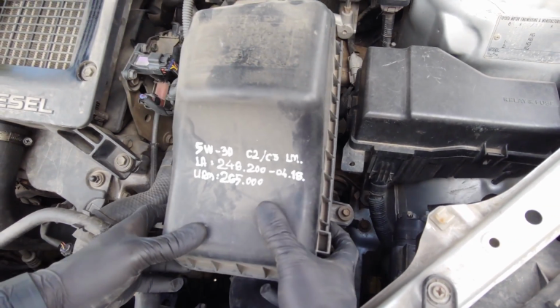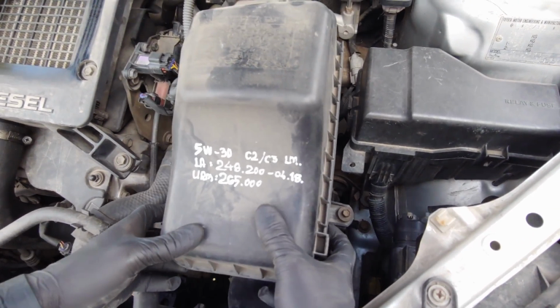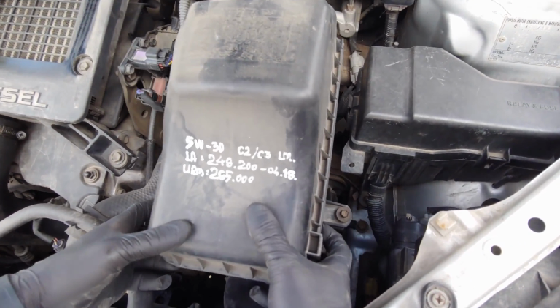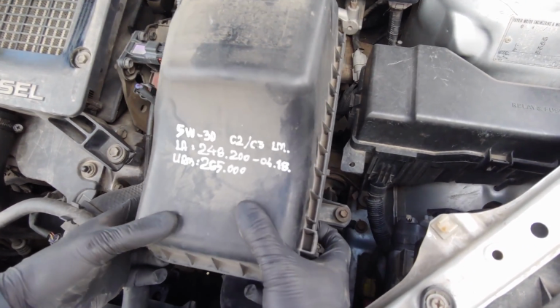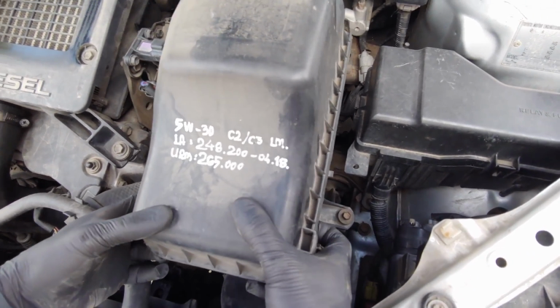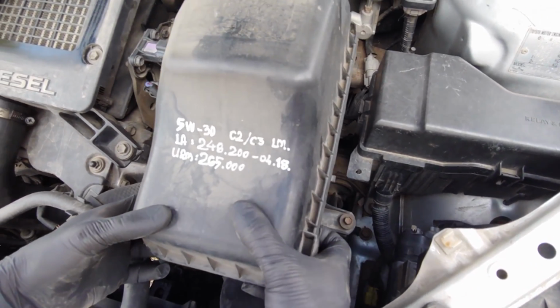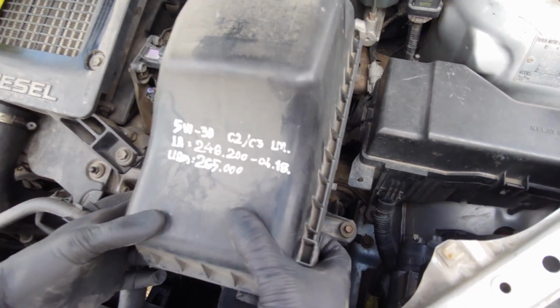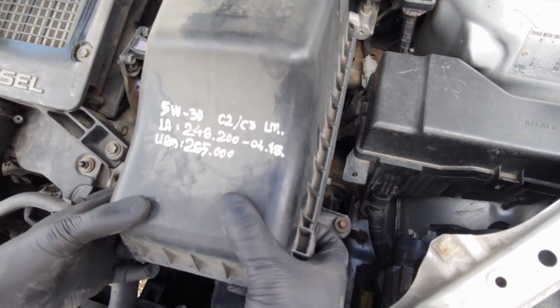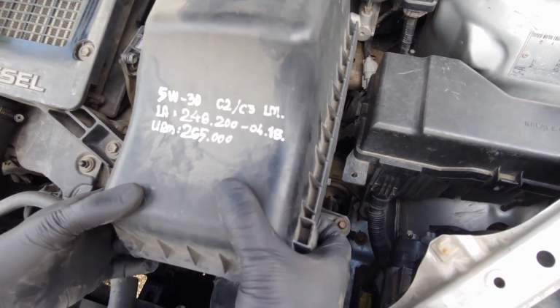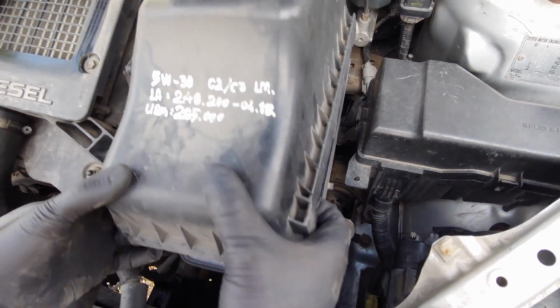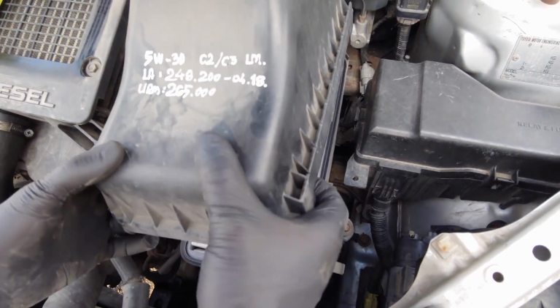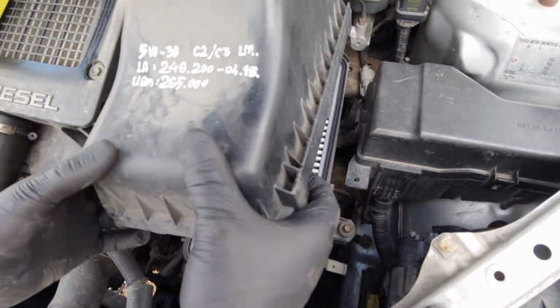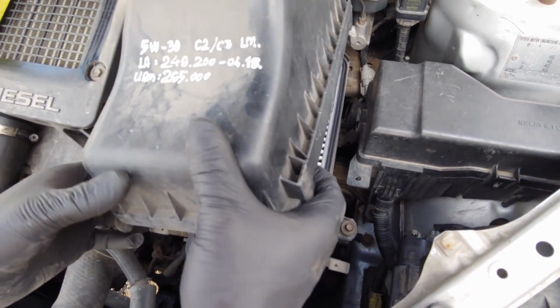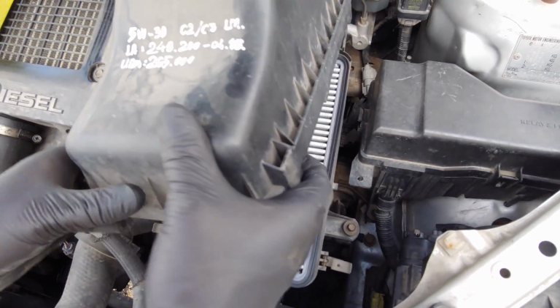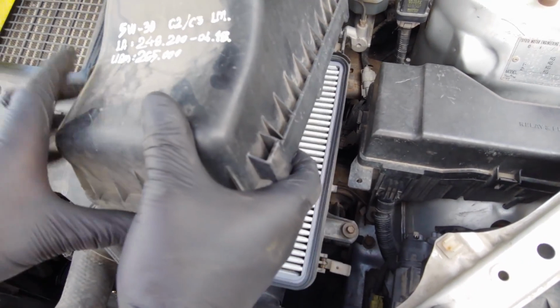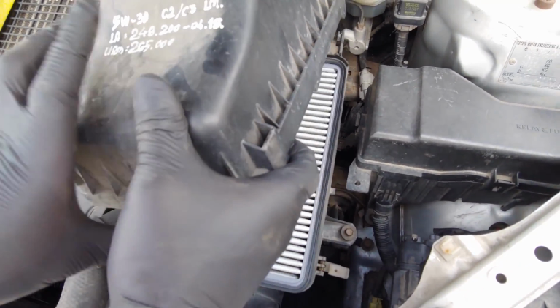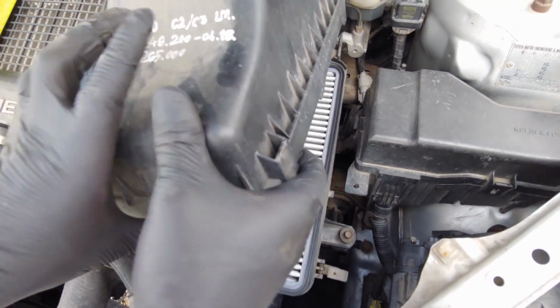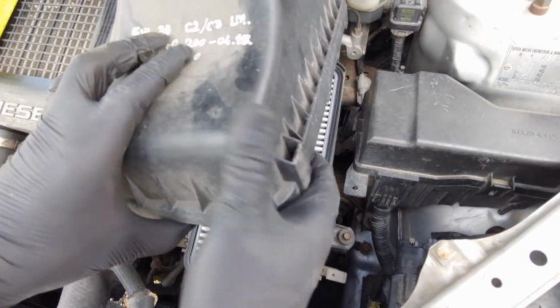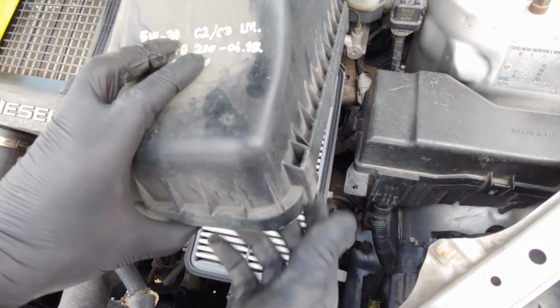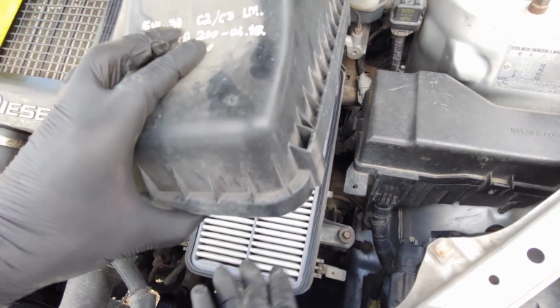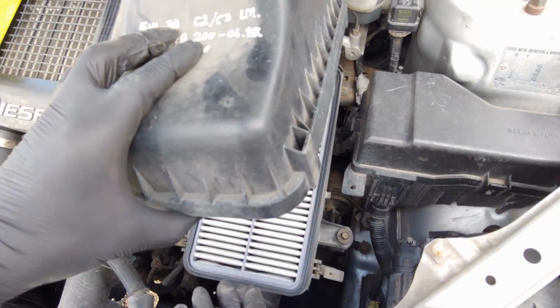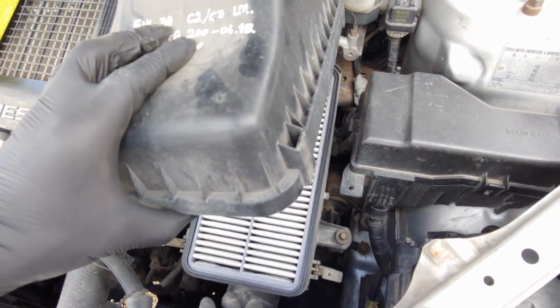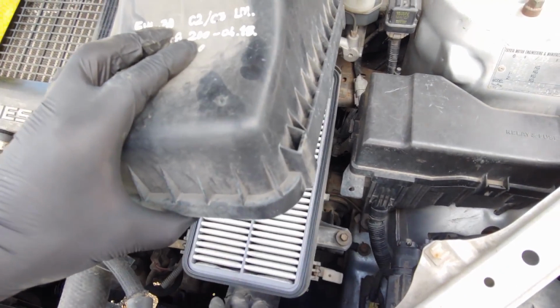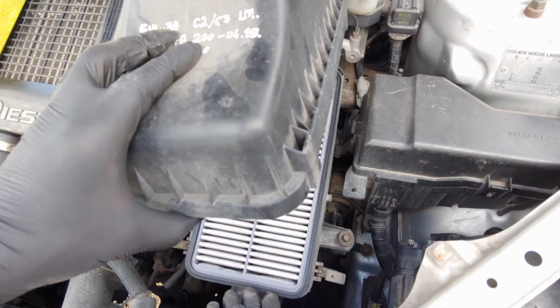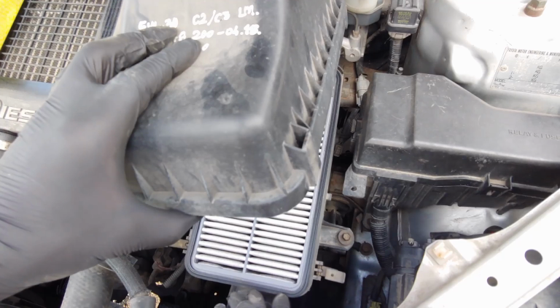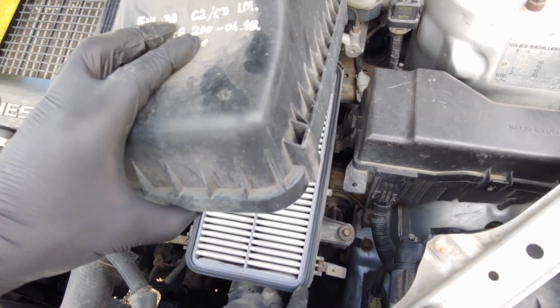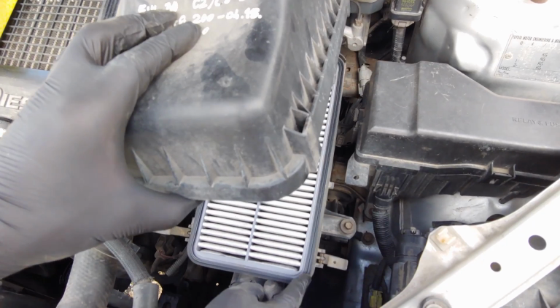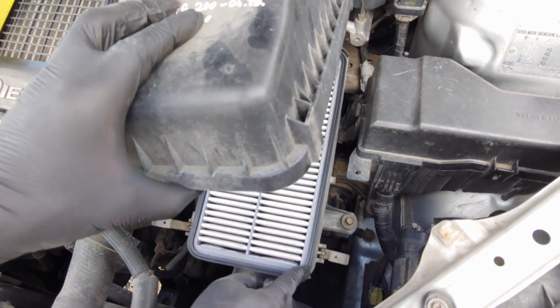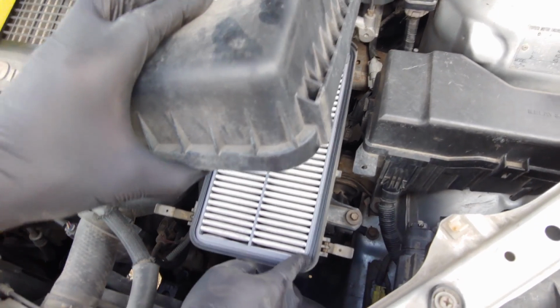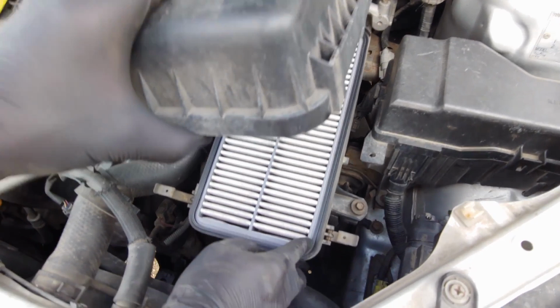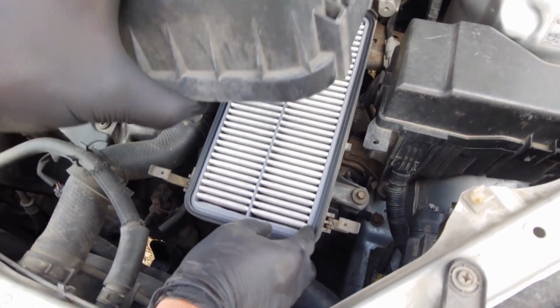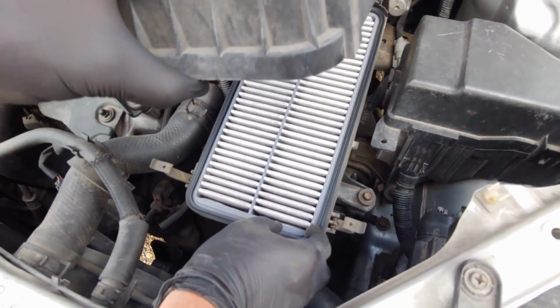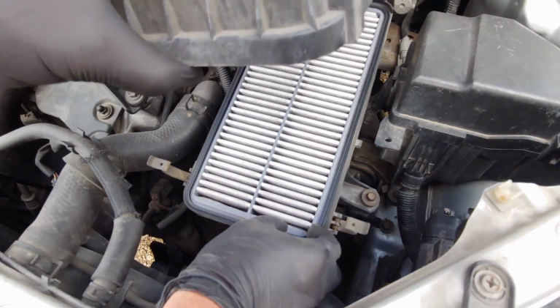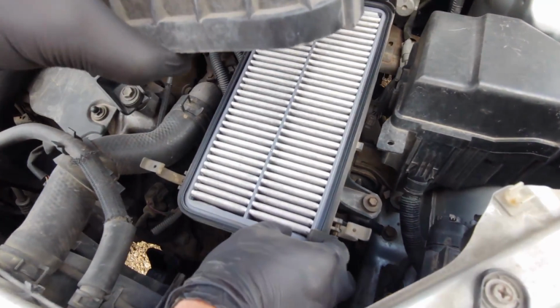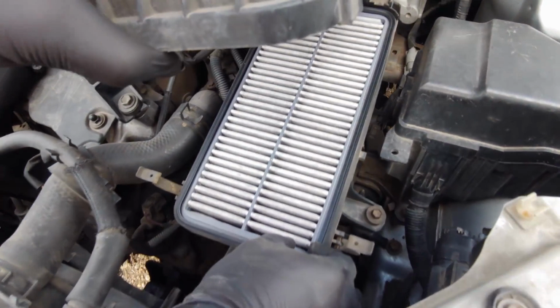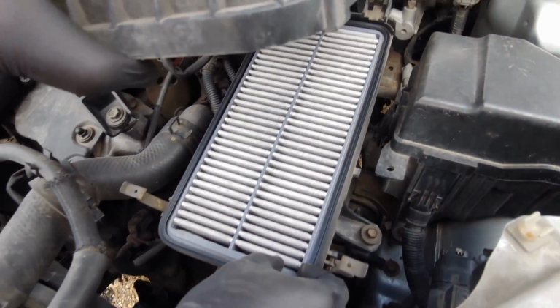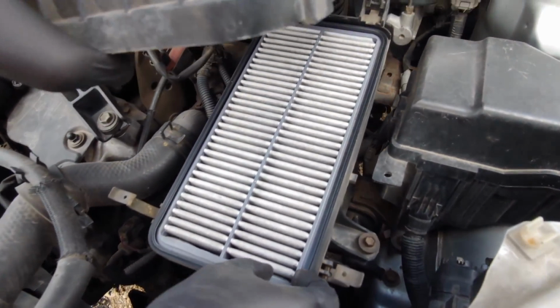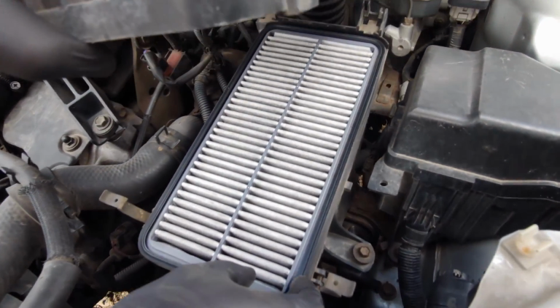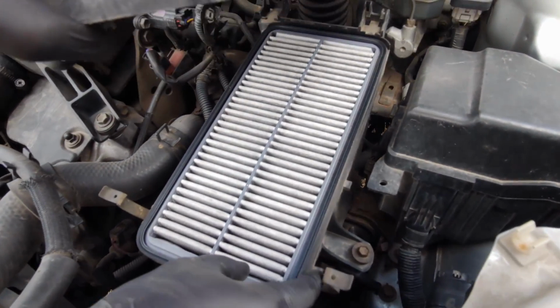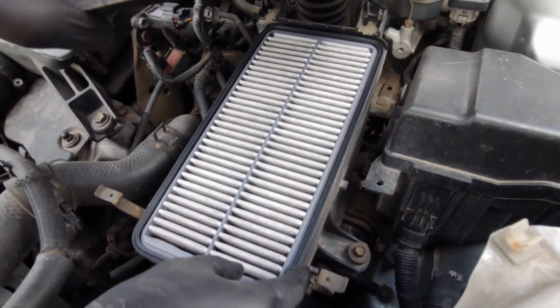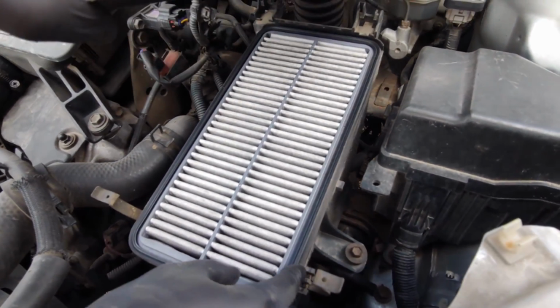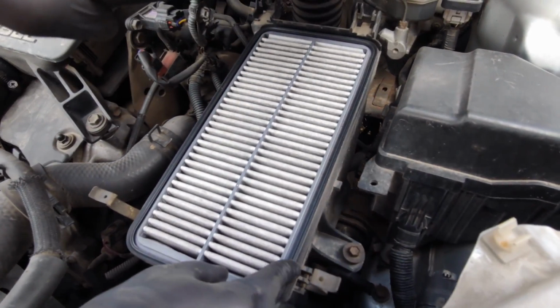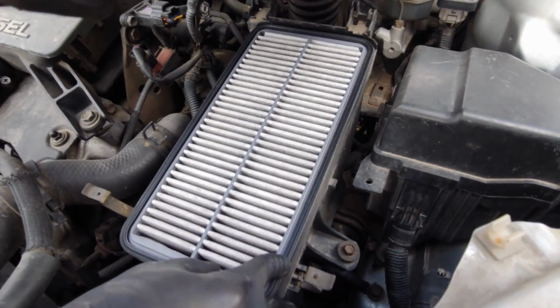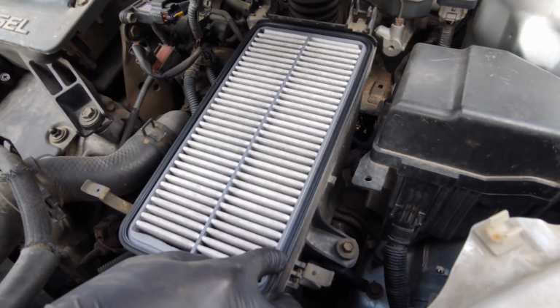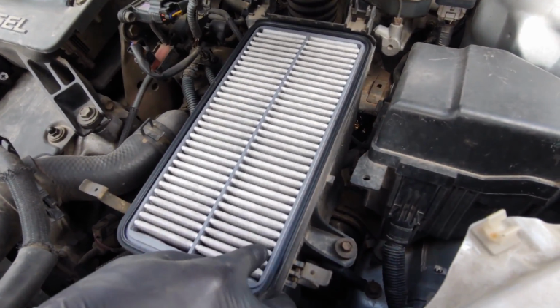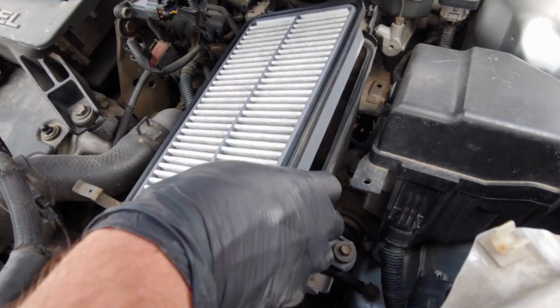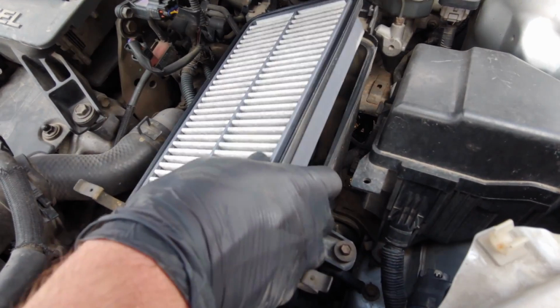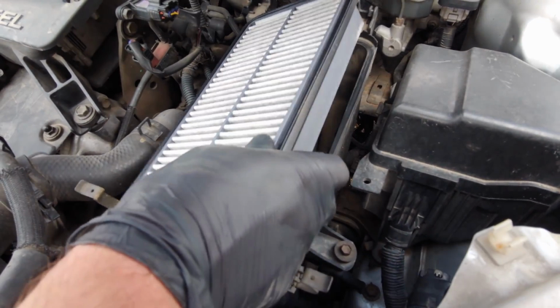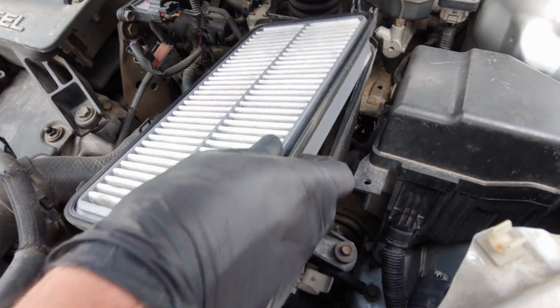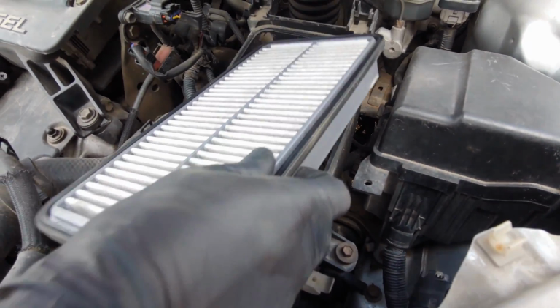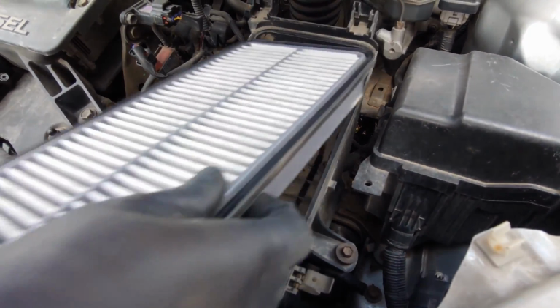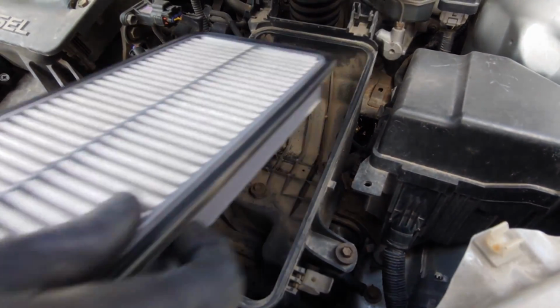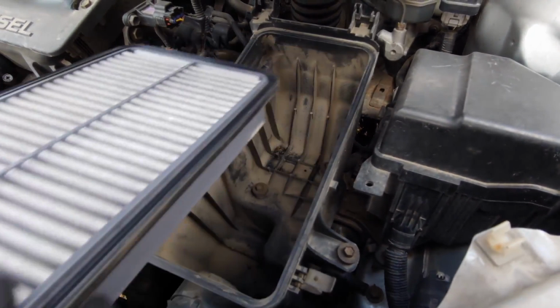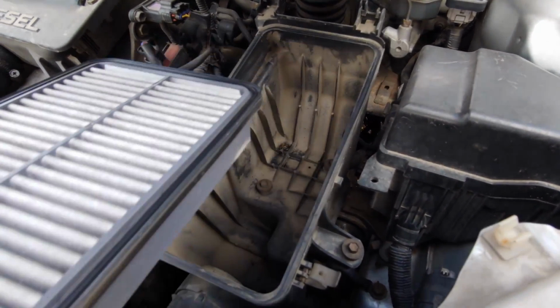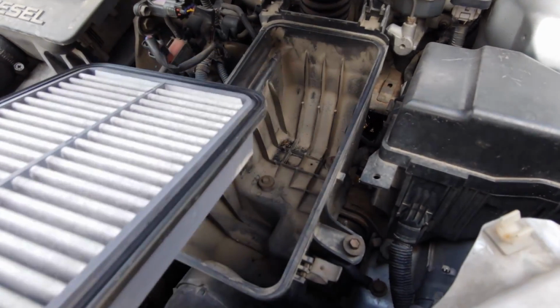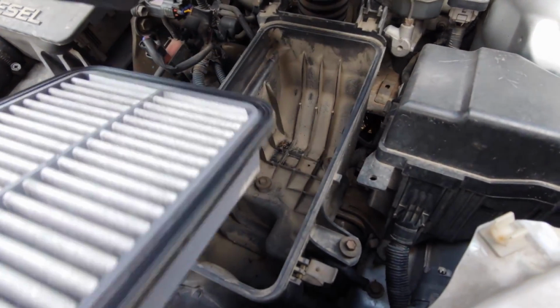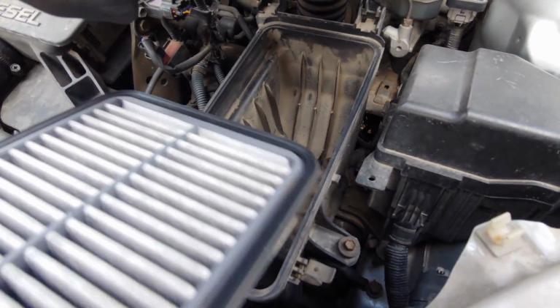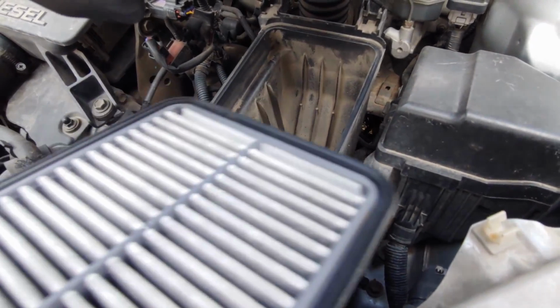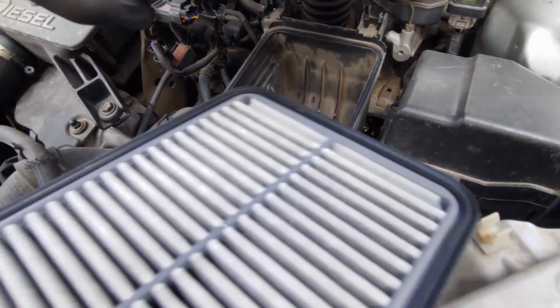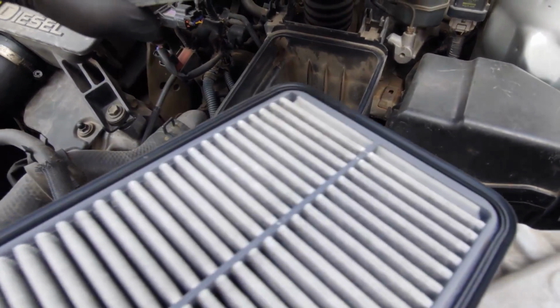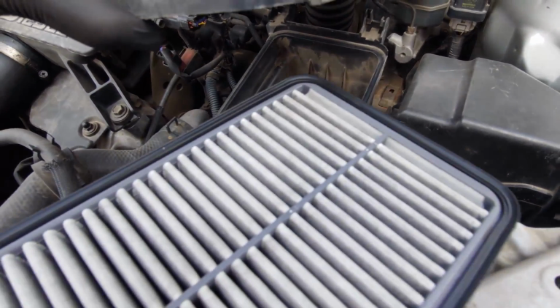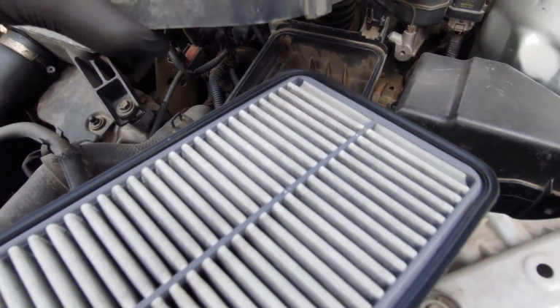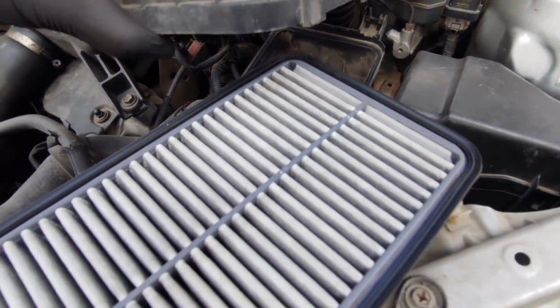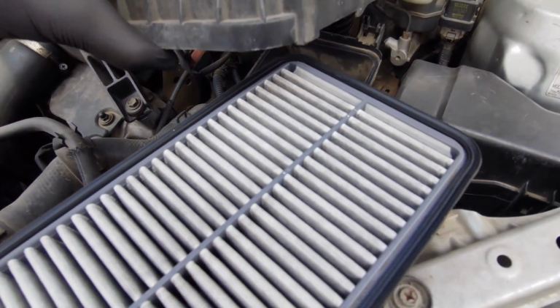Lift it up. This is the air filter. Get the old one out.